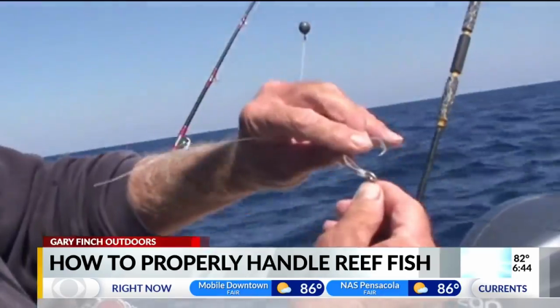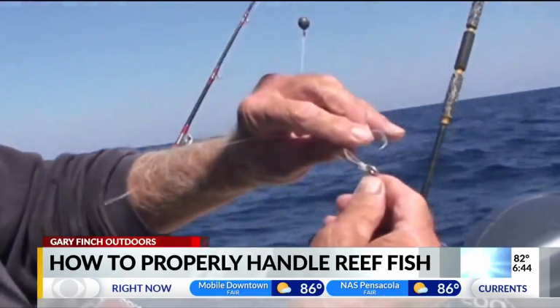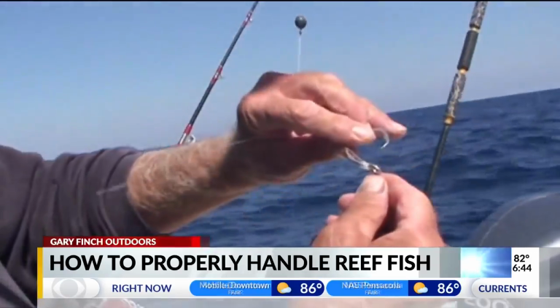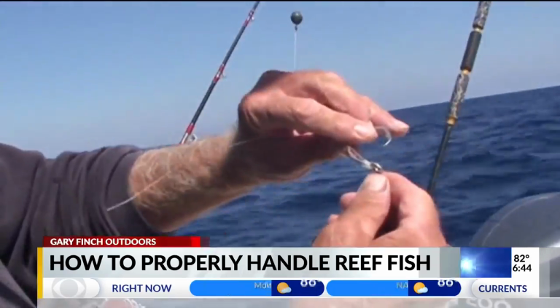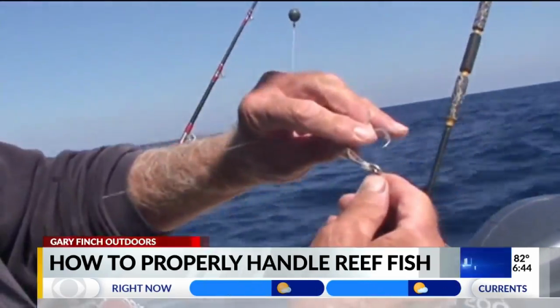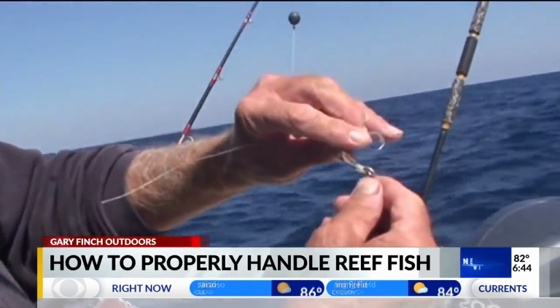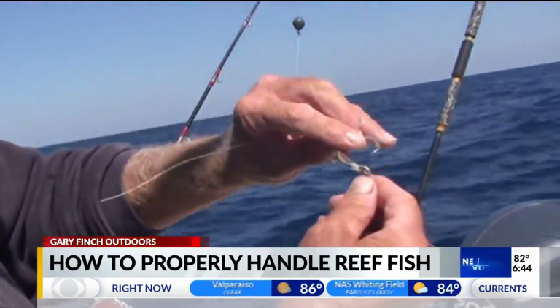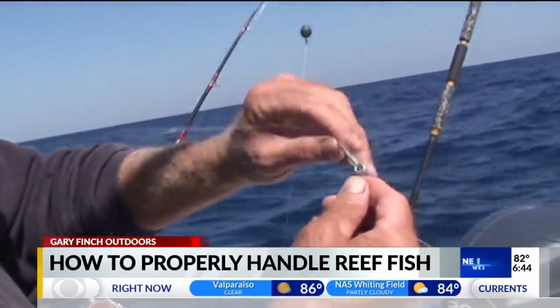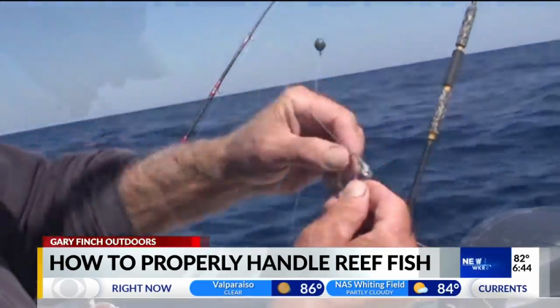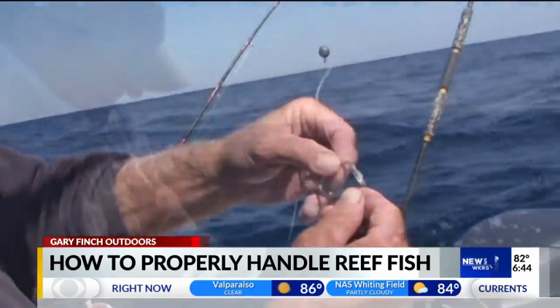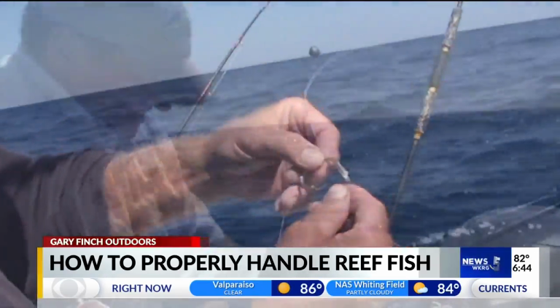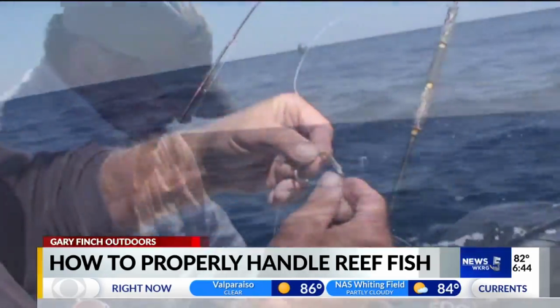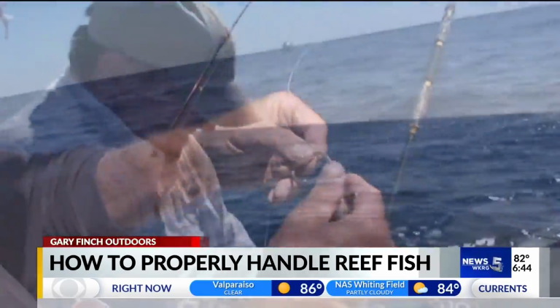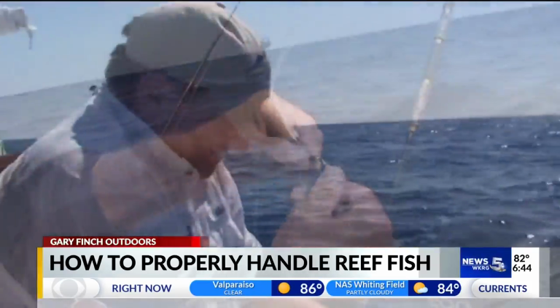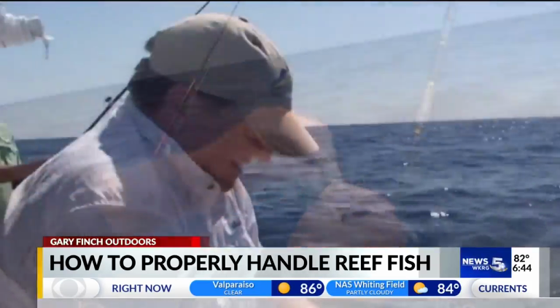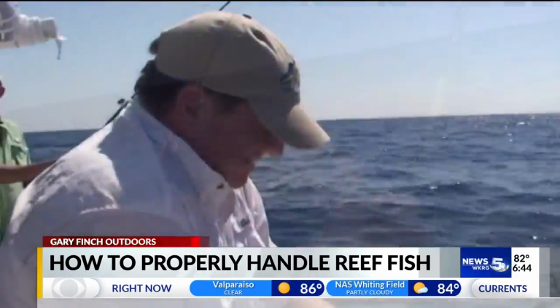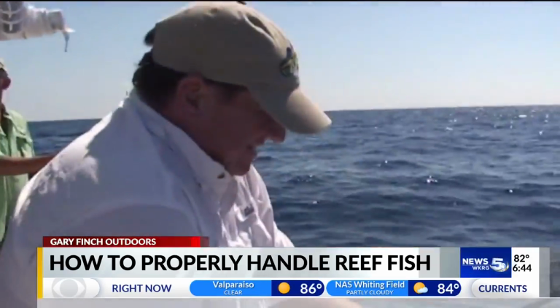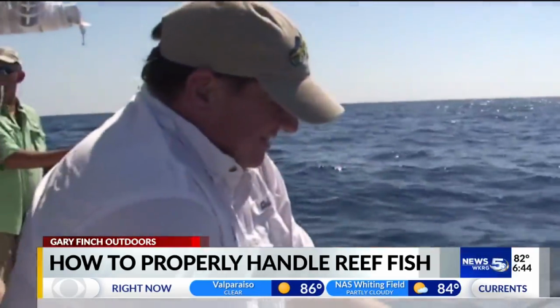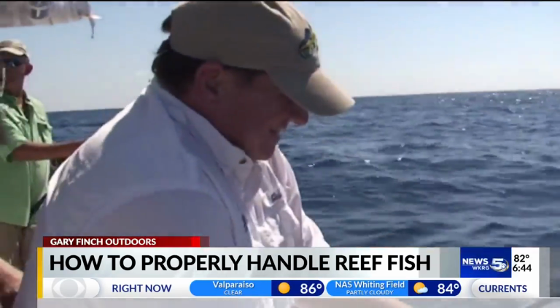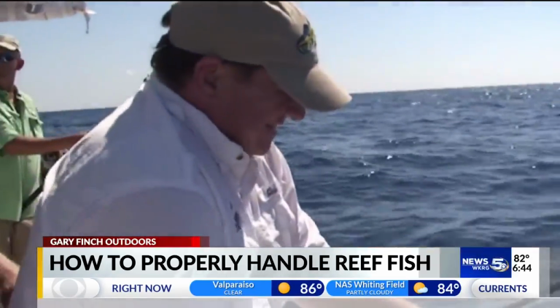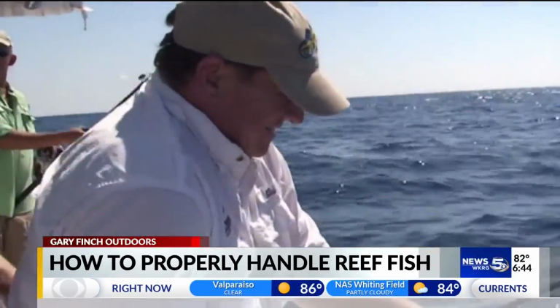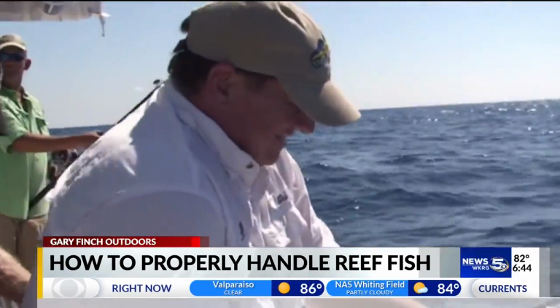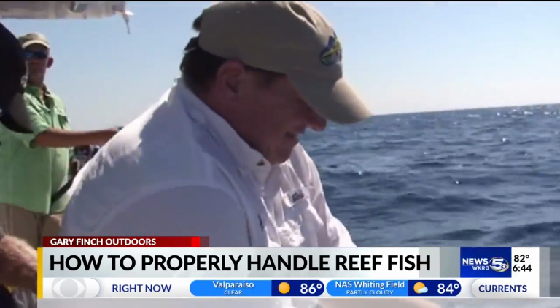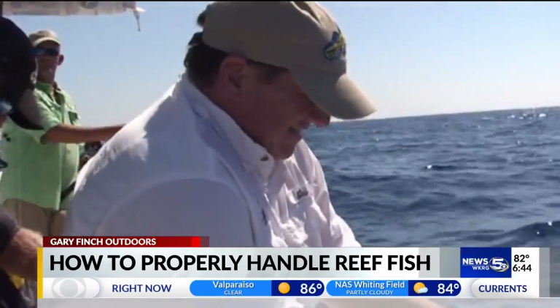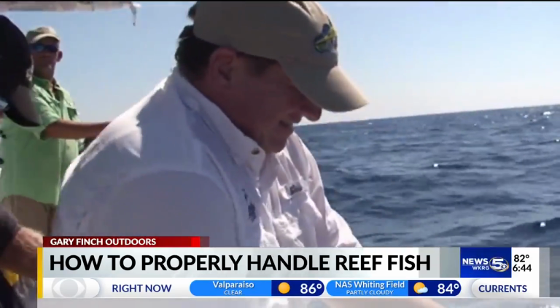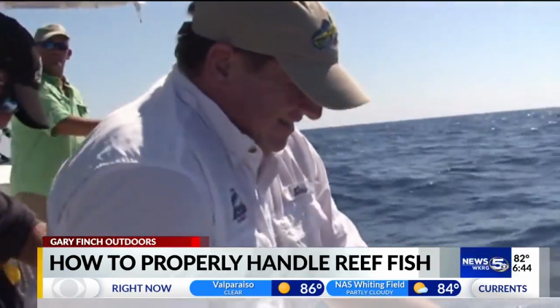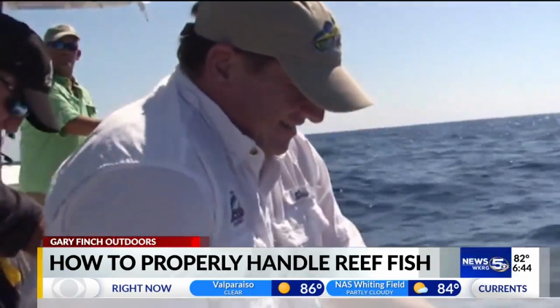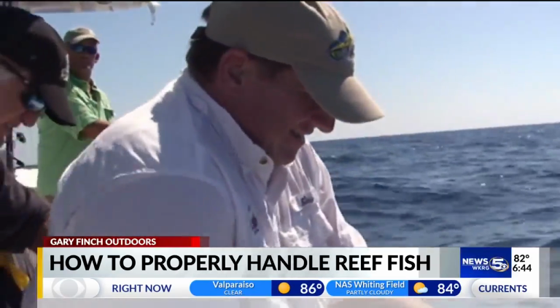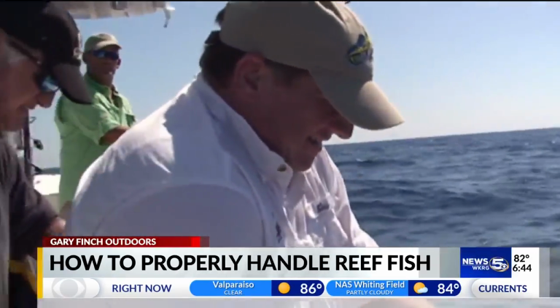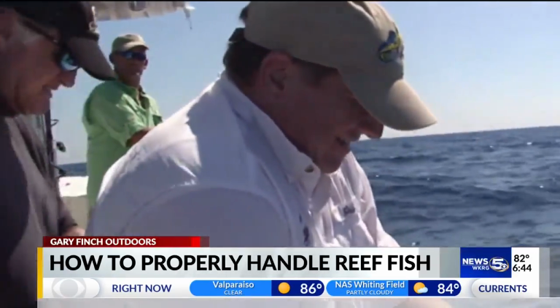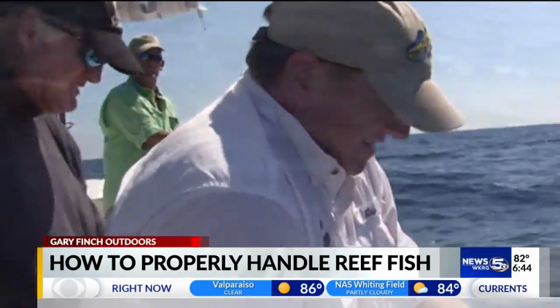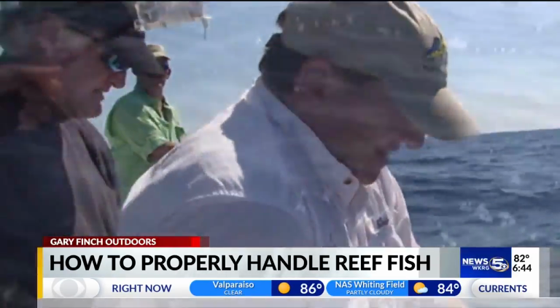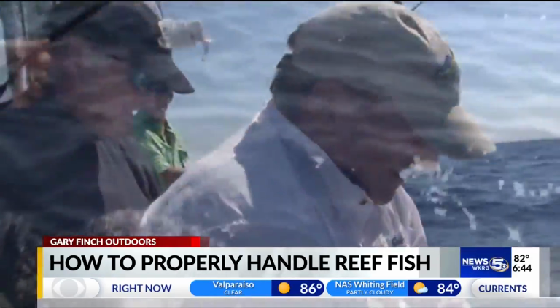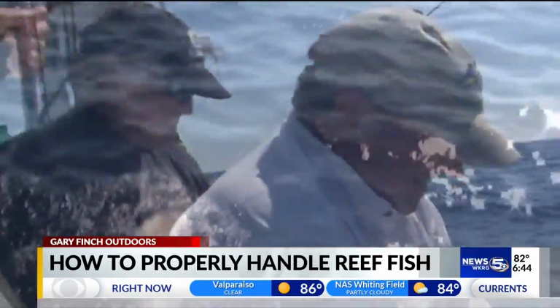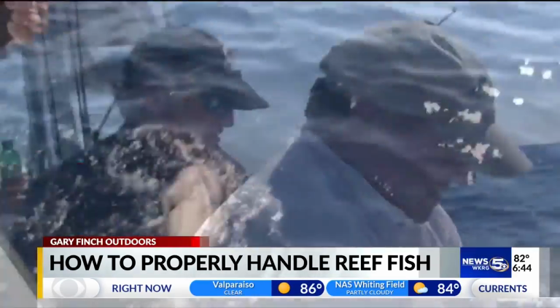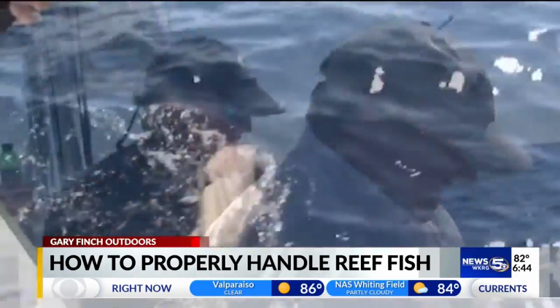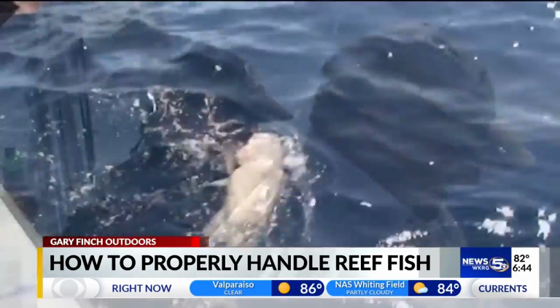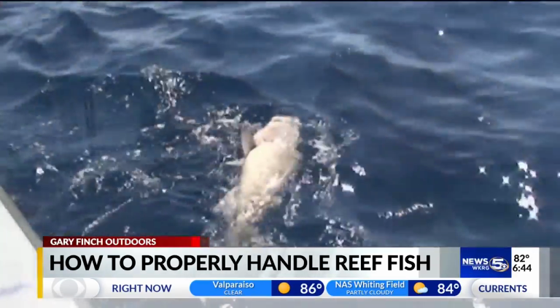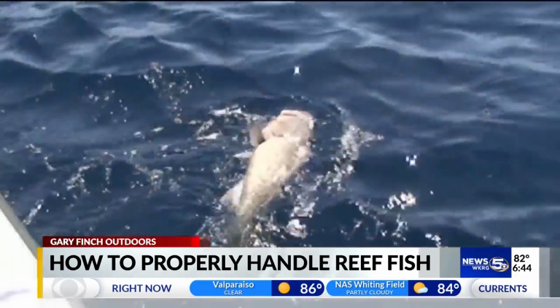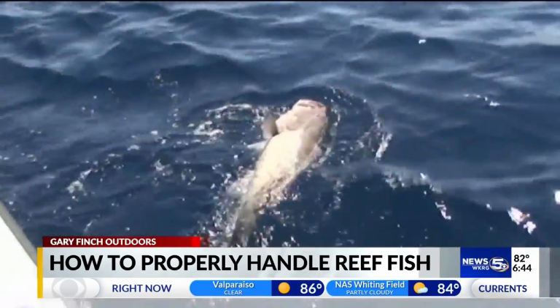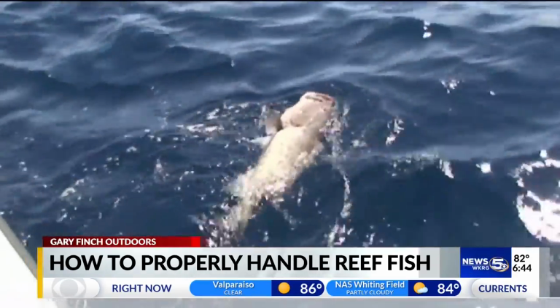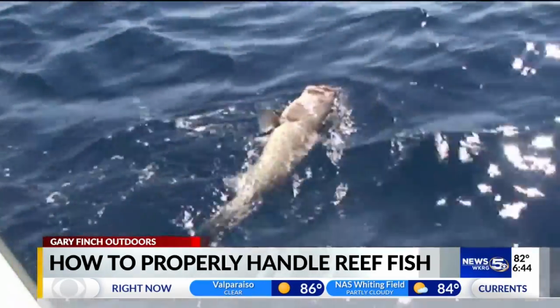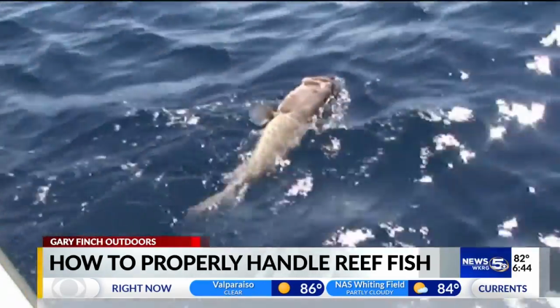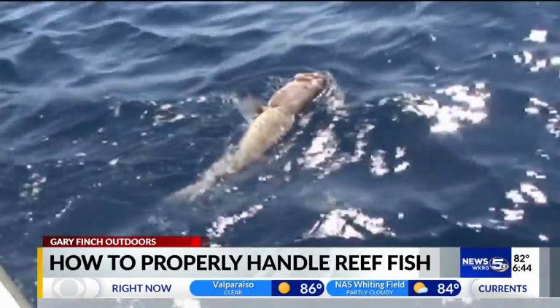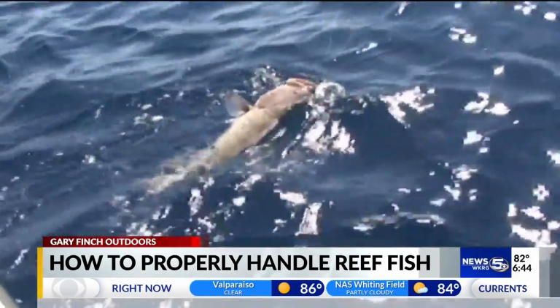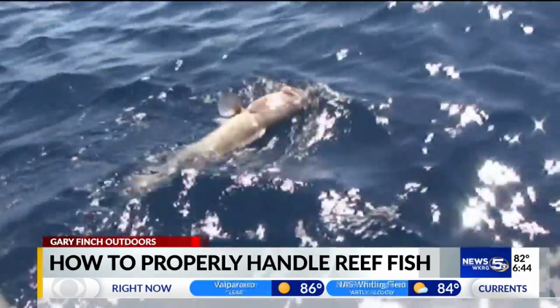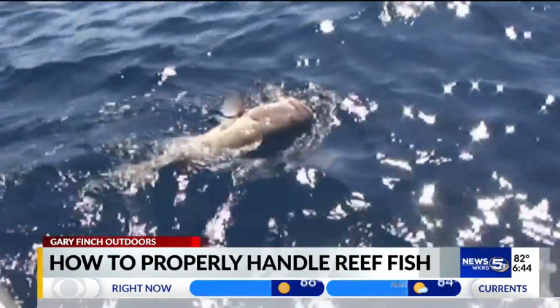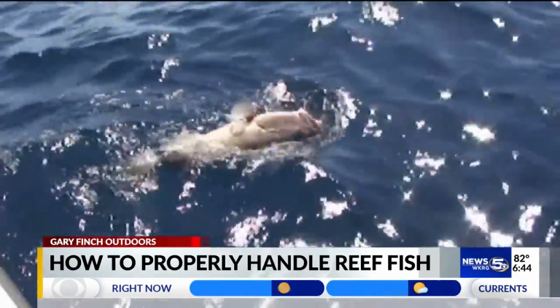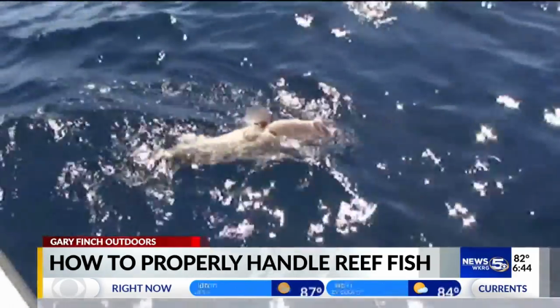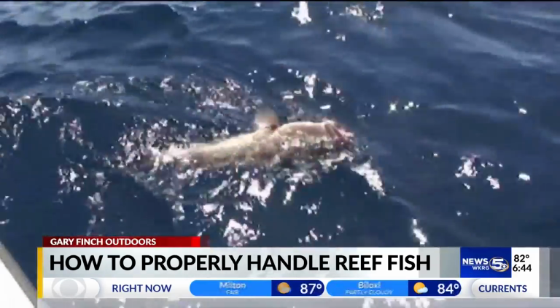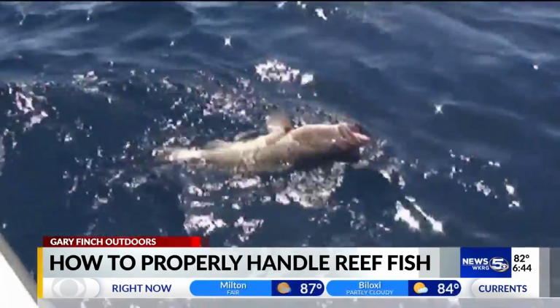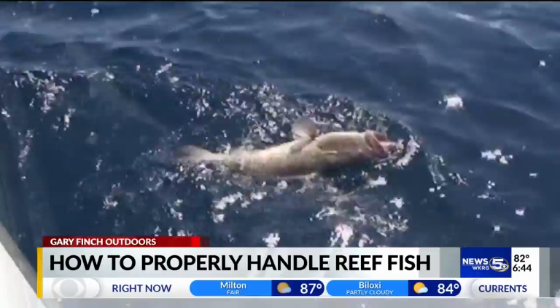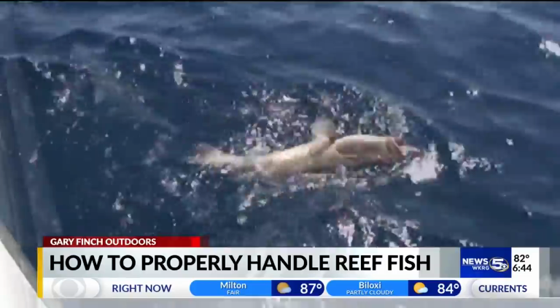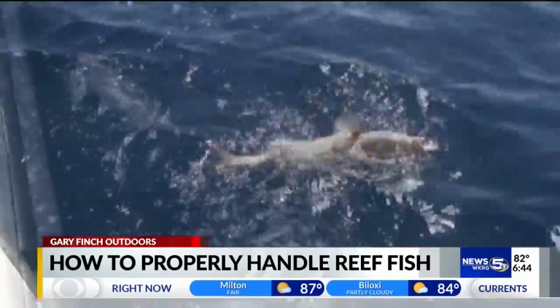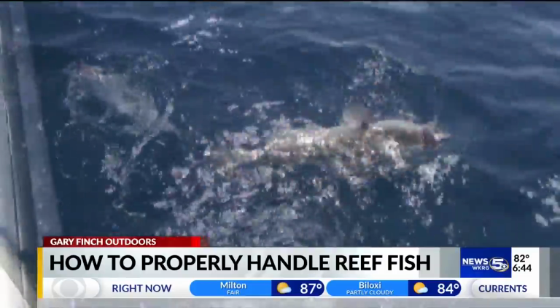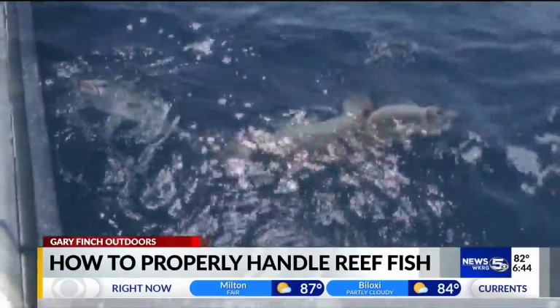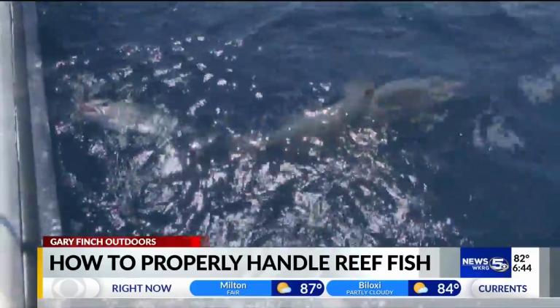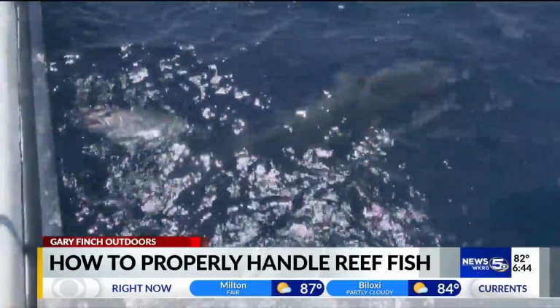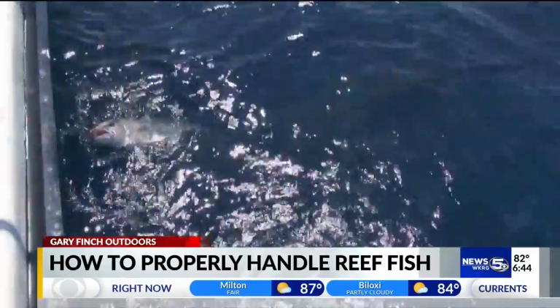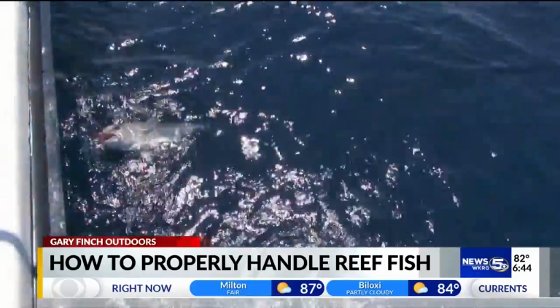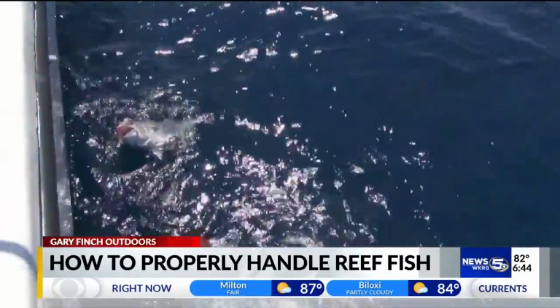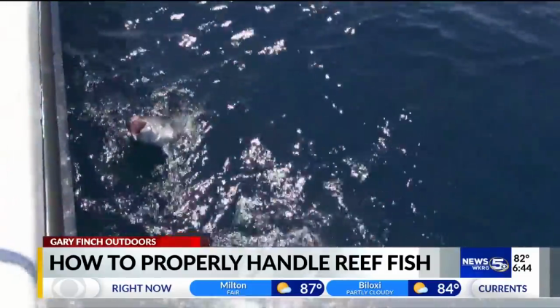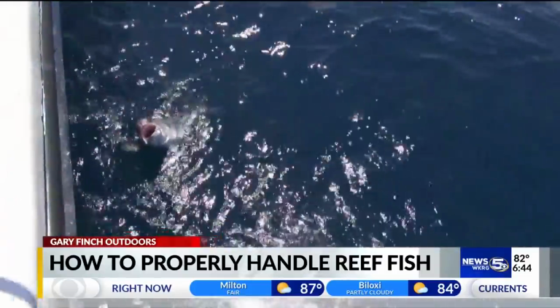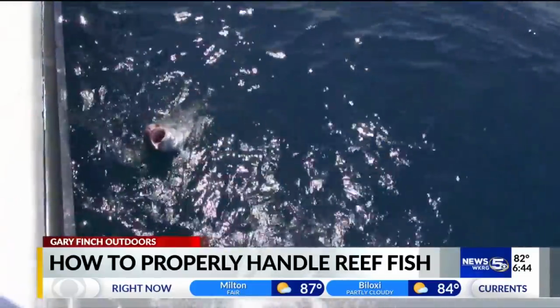A slow, steady crank on the reel usually allows the fish to hook itself in the corner of the mouth, or it can be easily removed once the fish has landed.